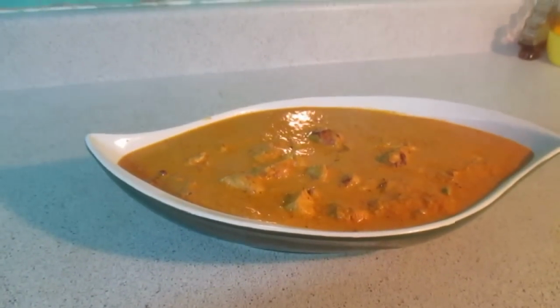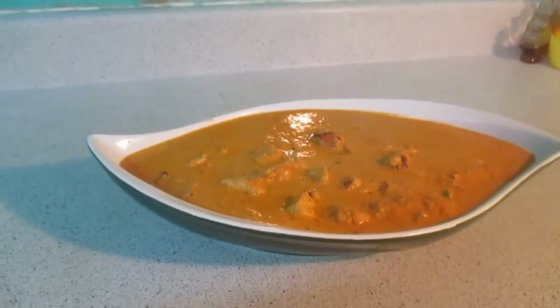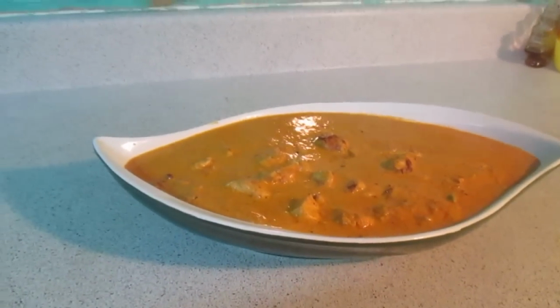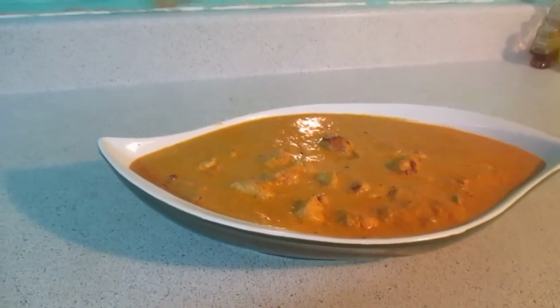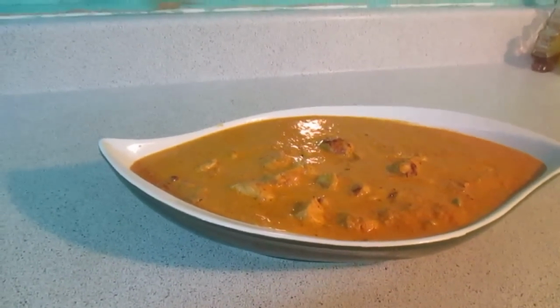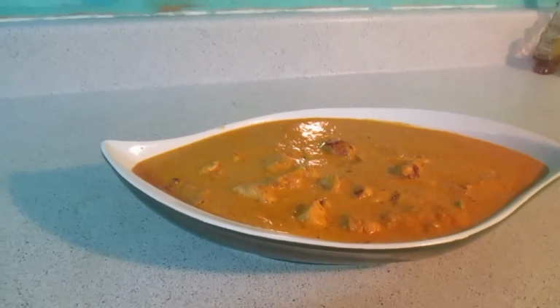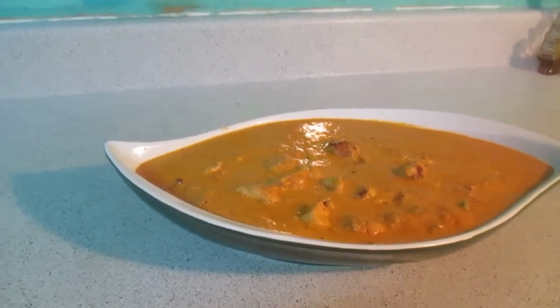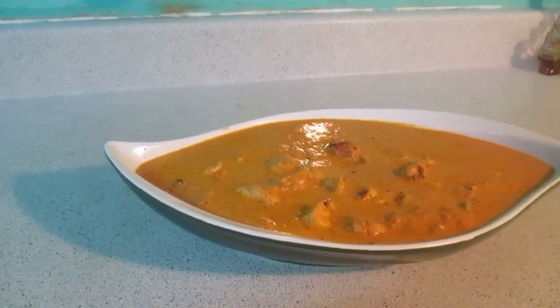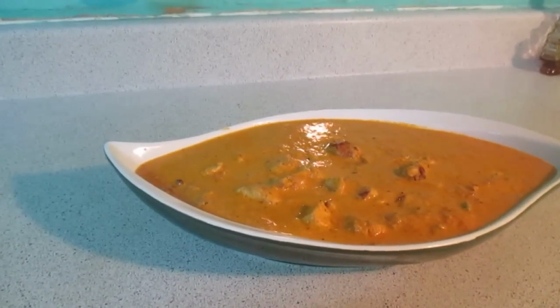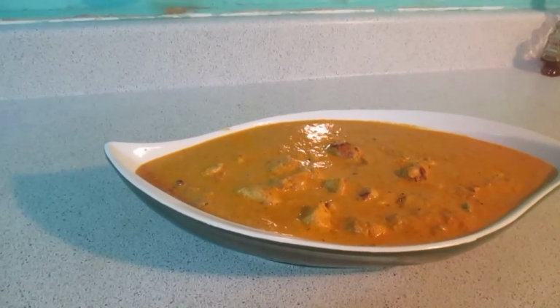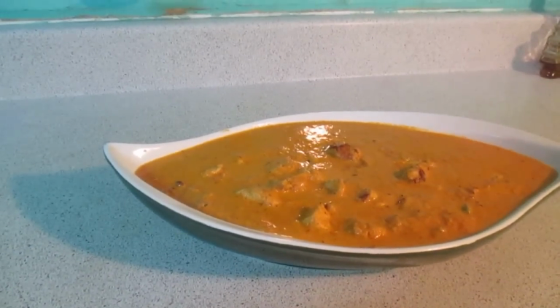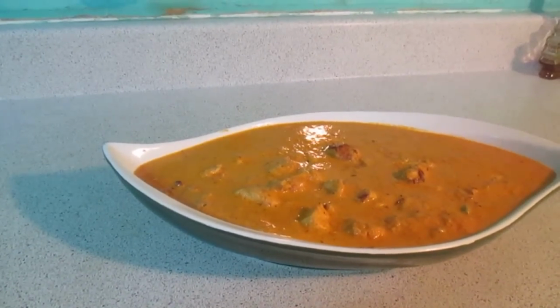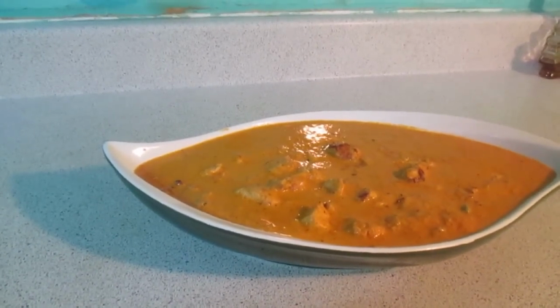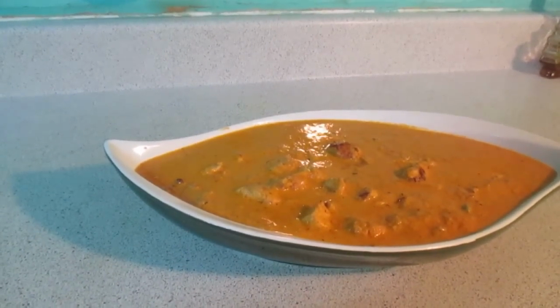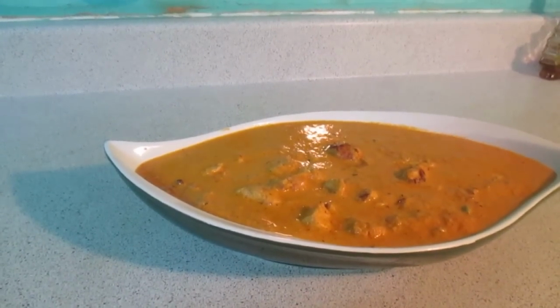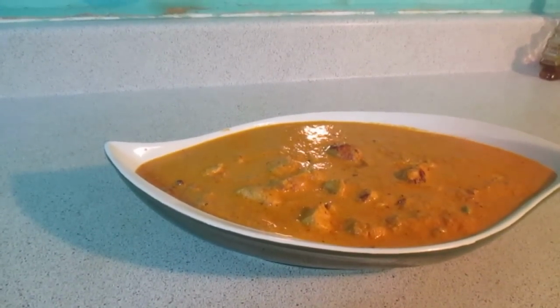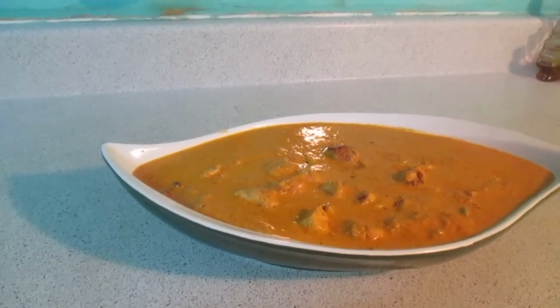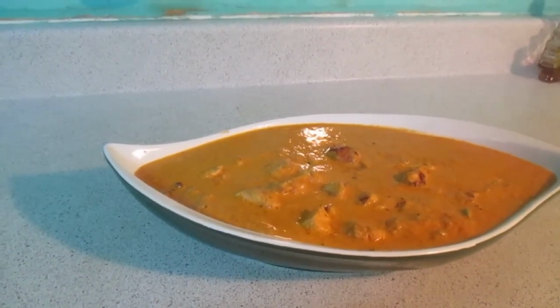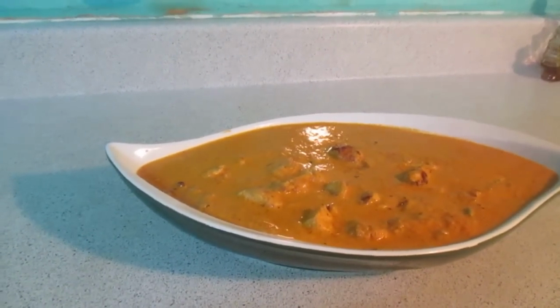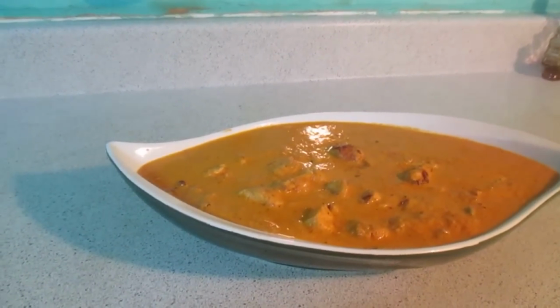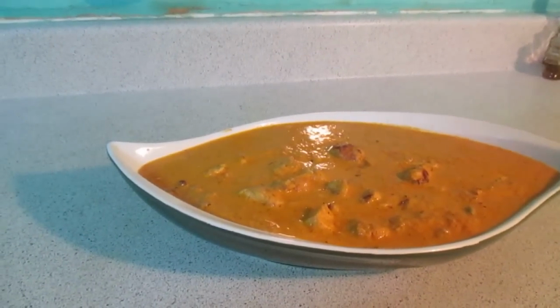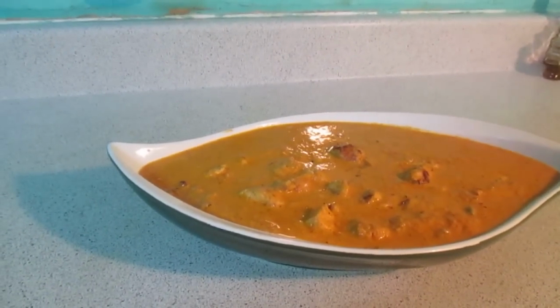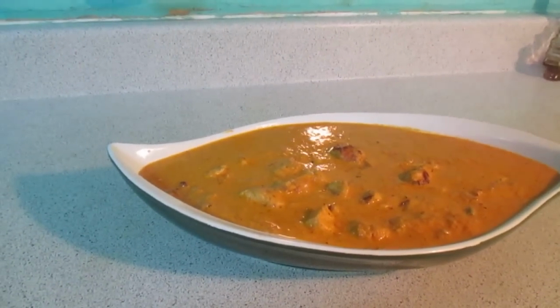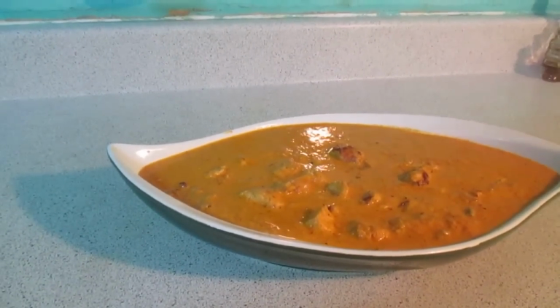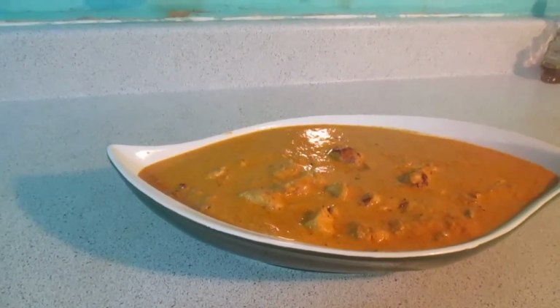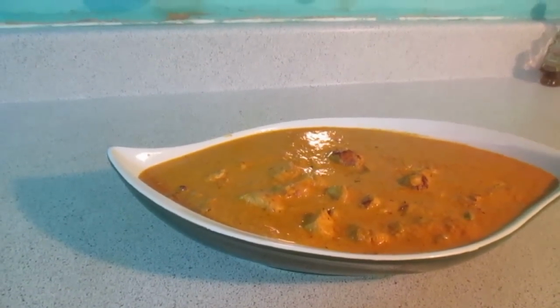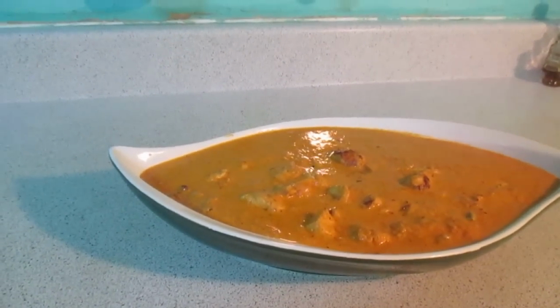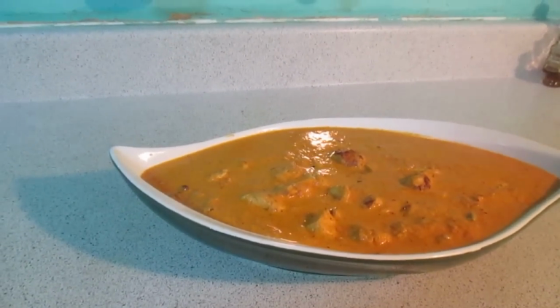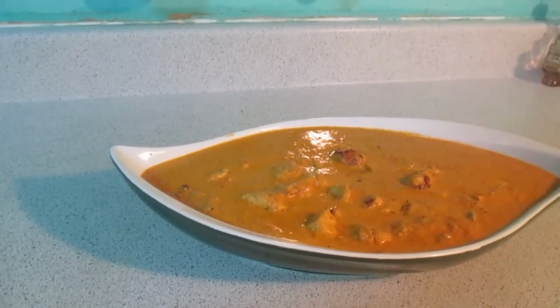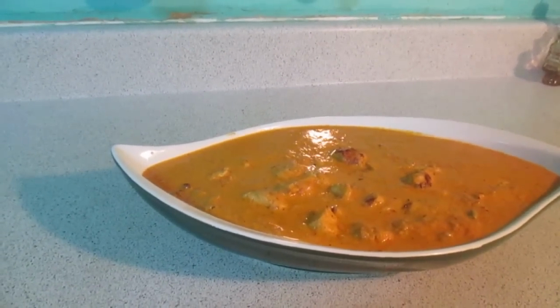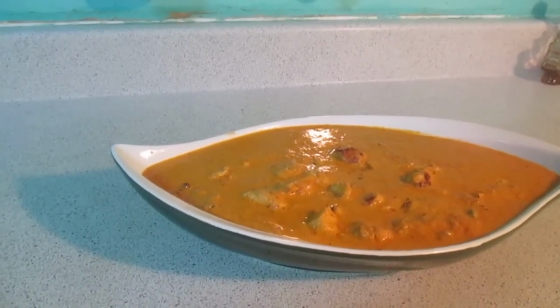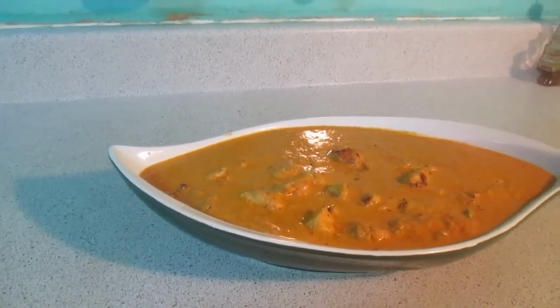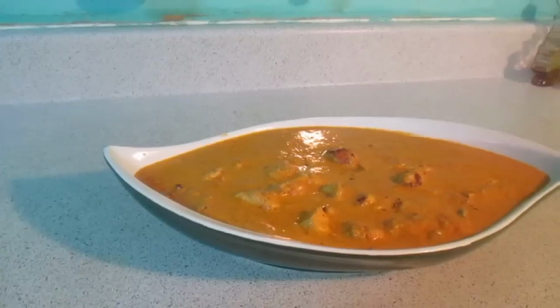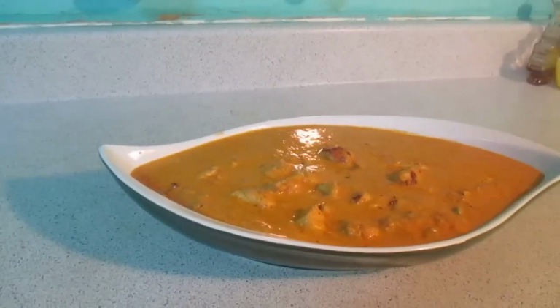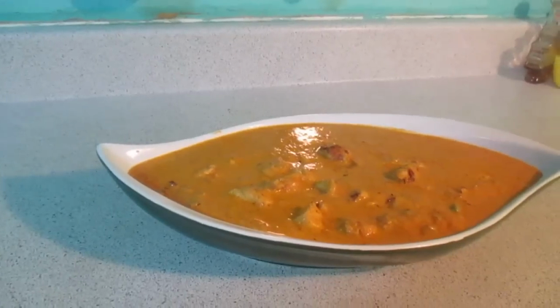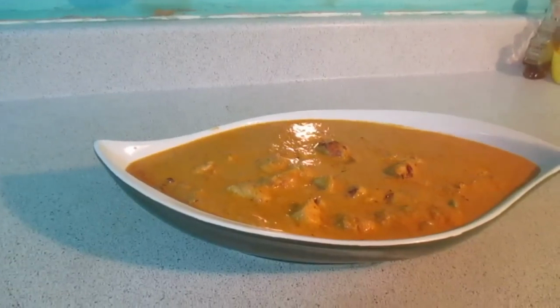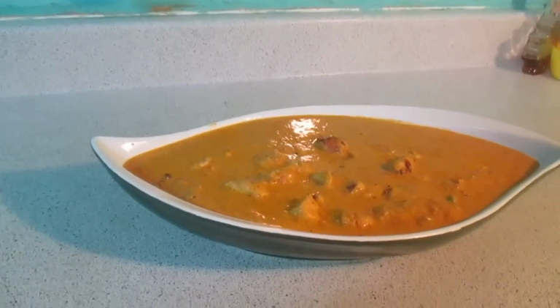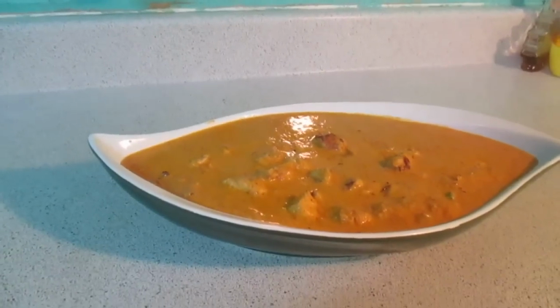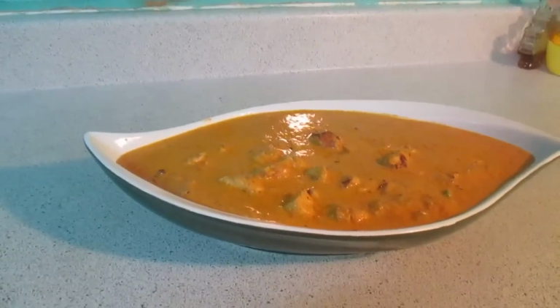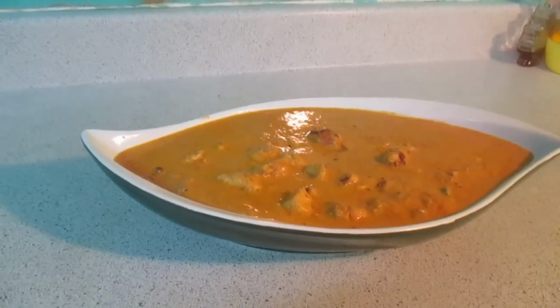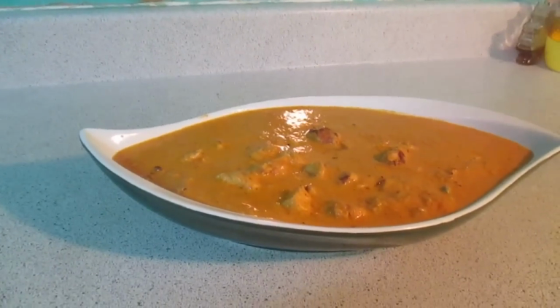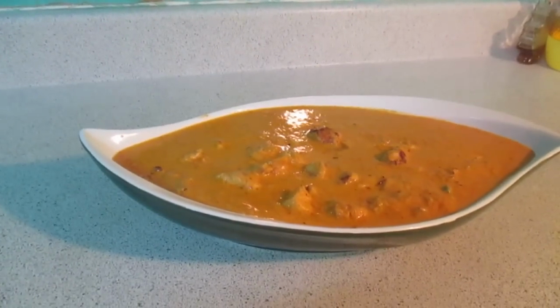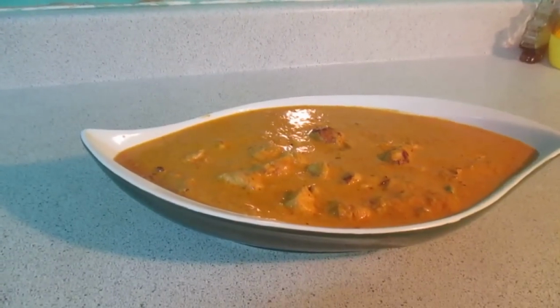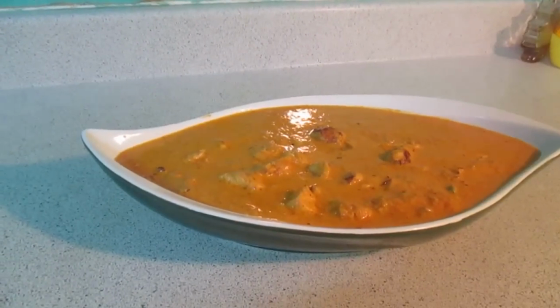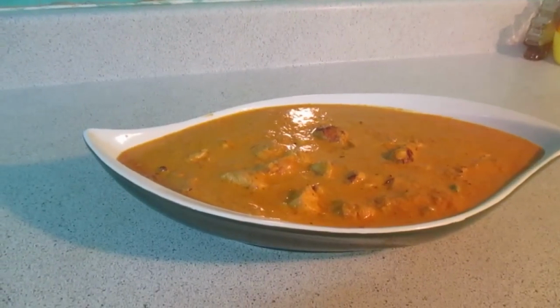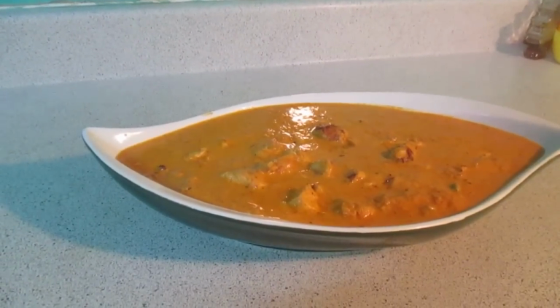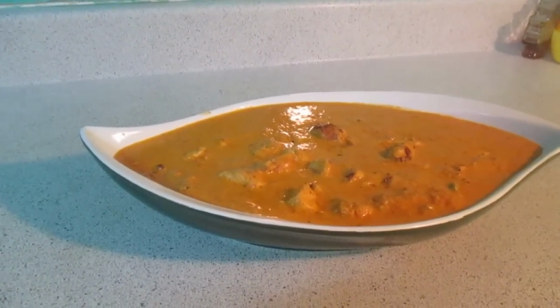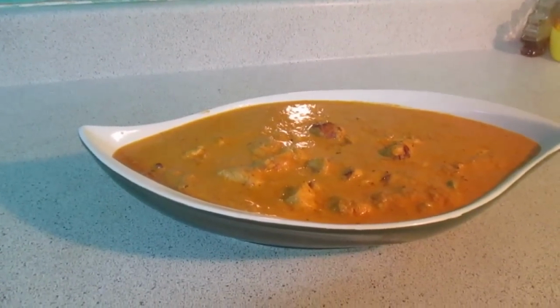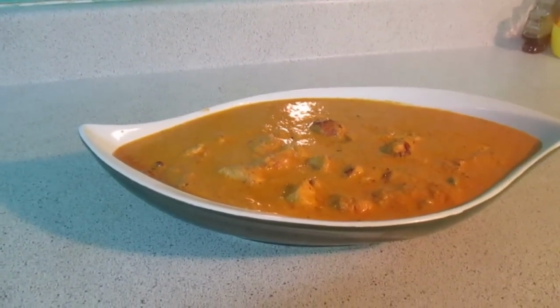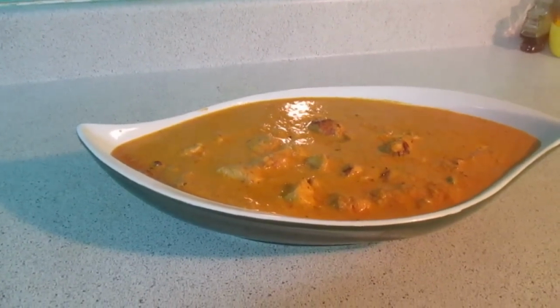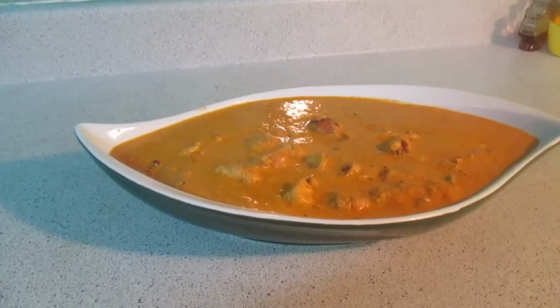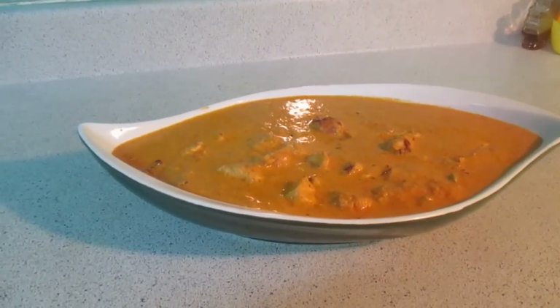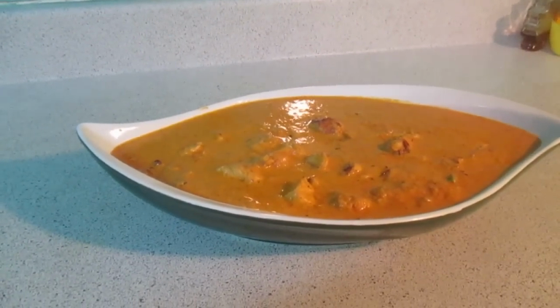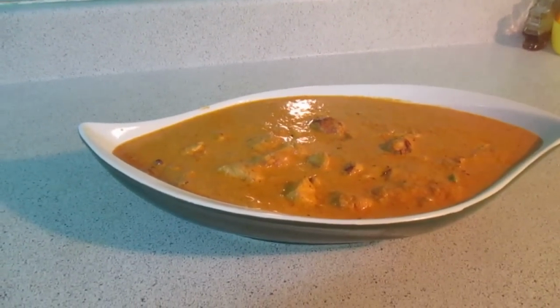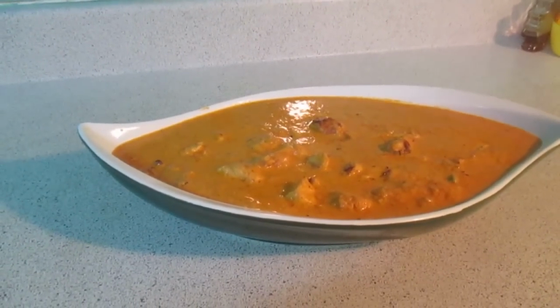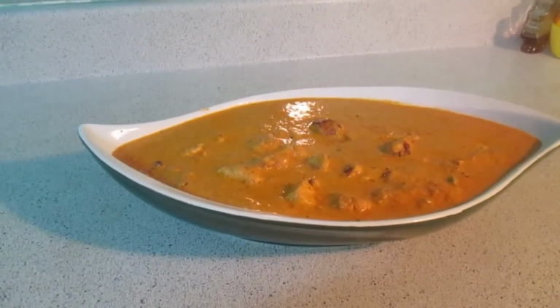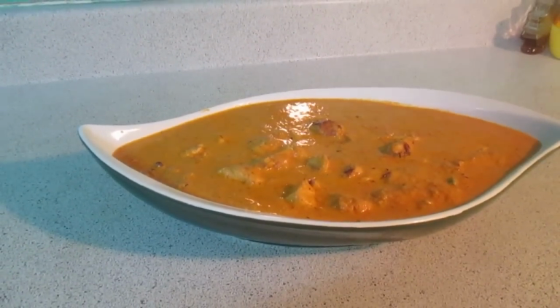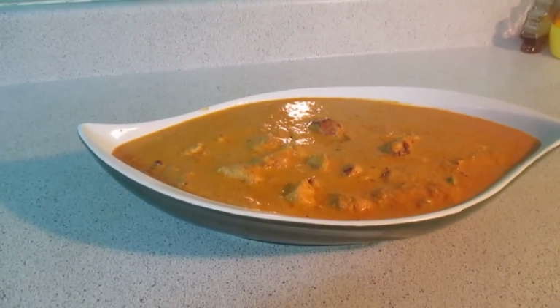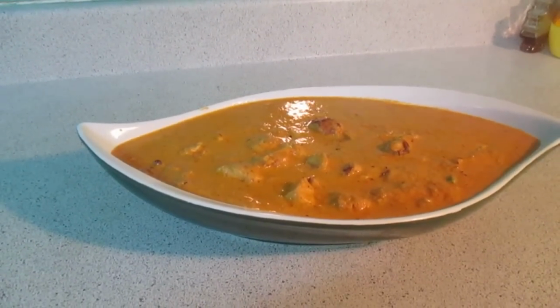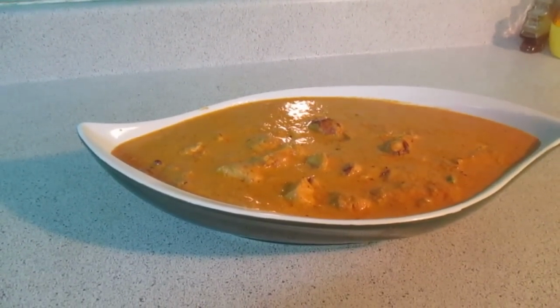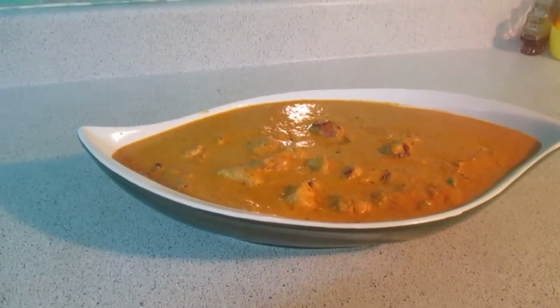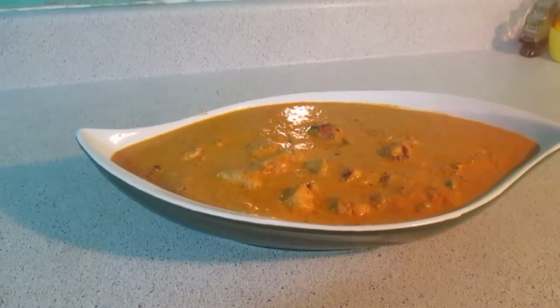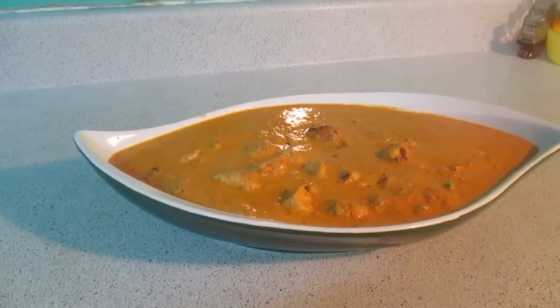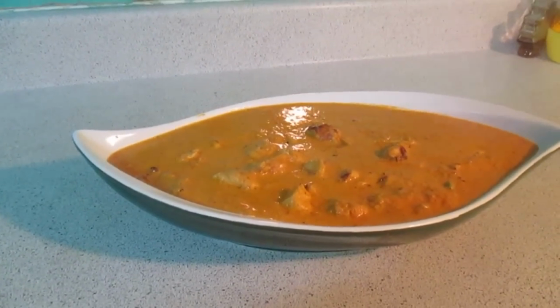This is the butter chicken — it's done! If you want to try it, it will be good. God bless you.